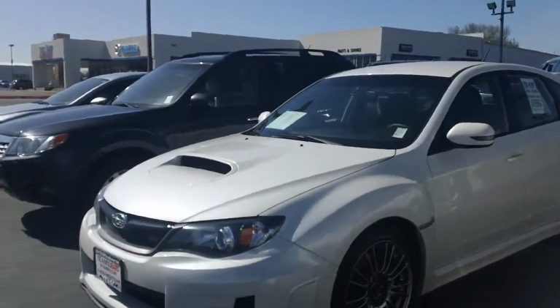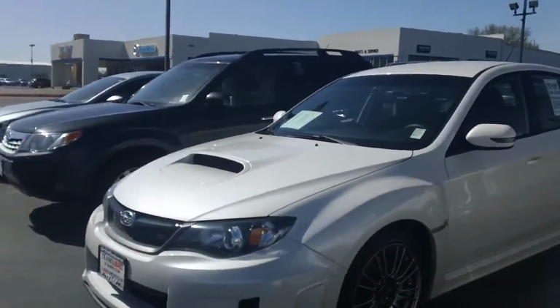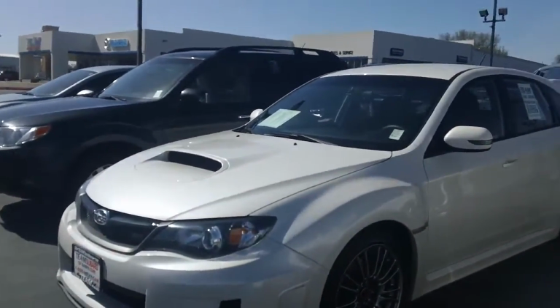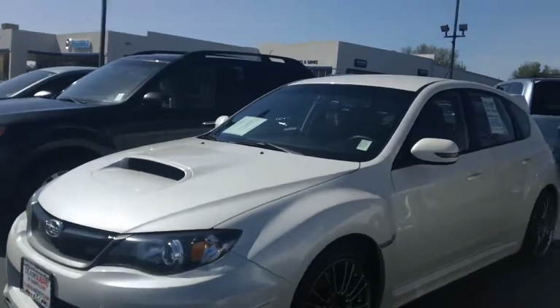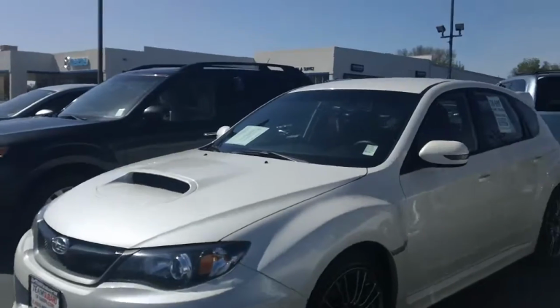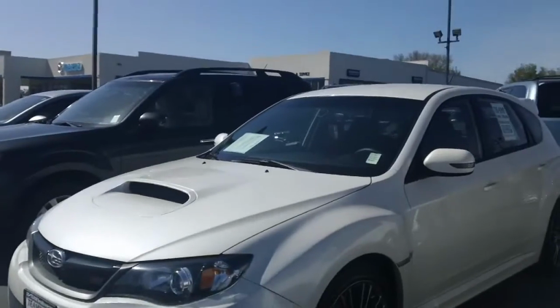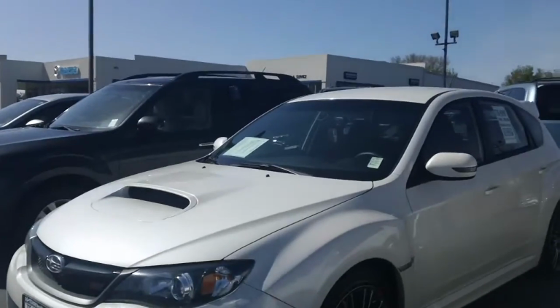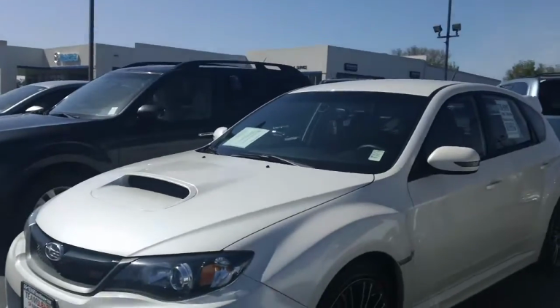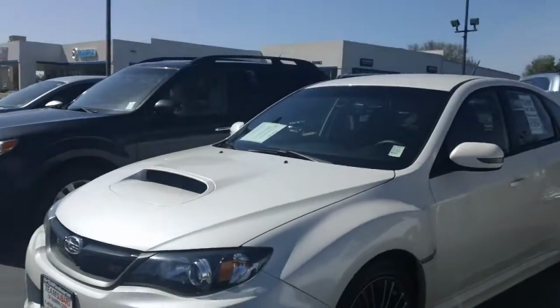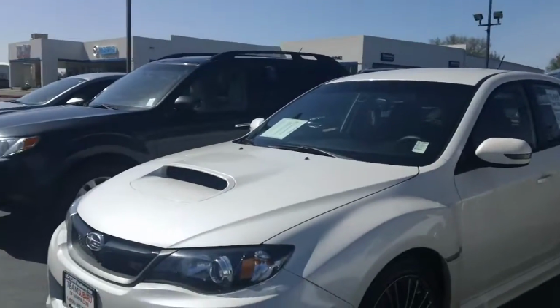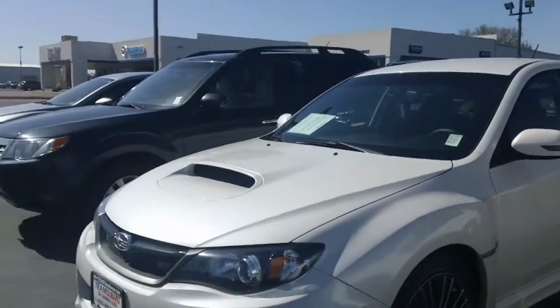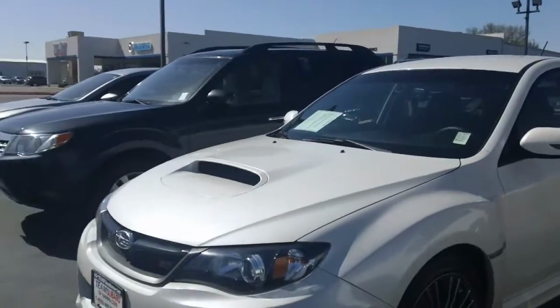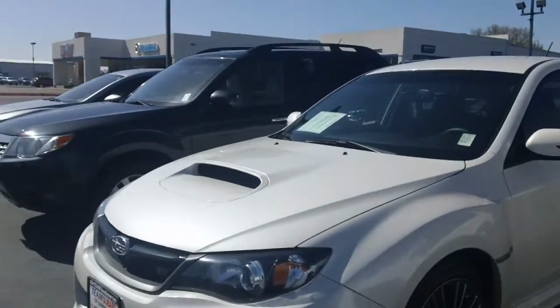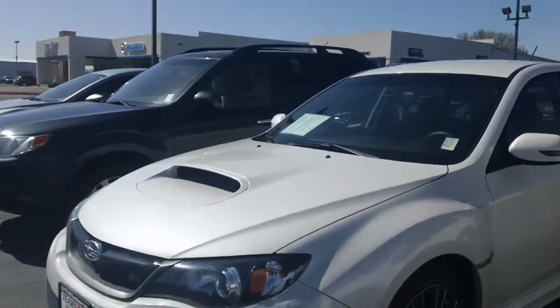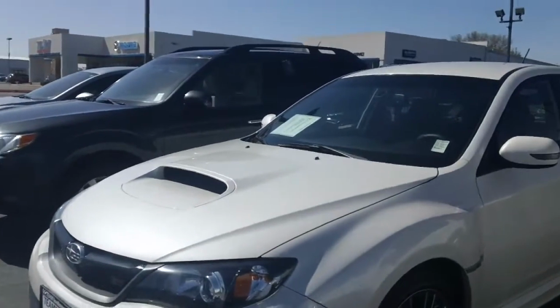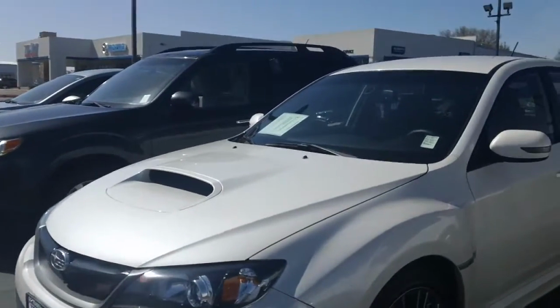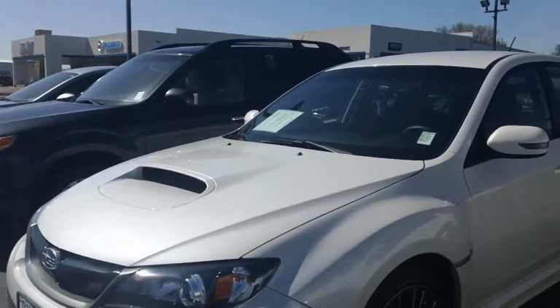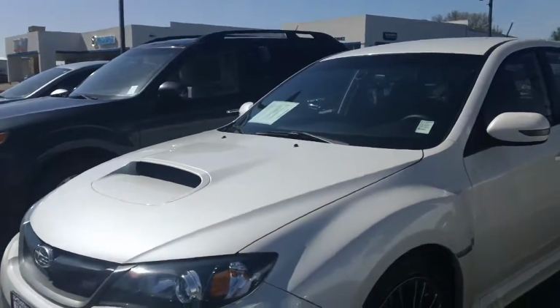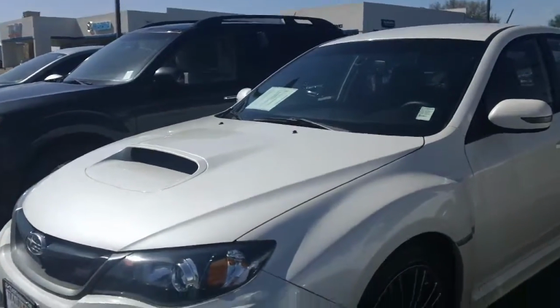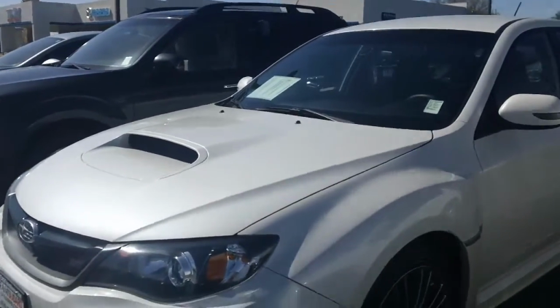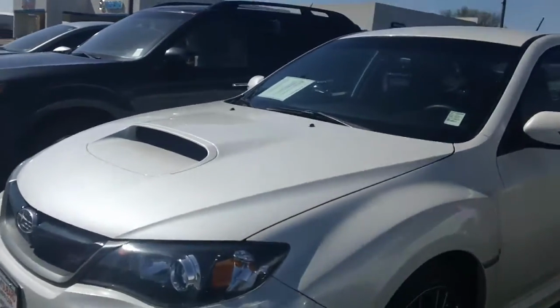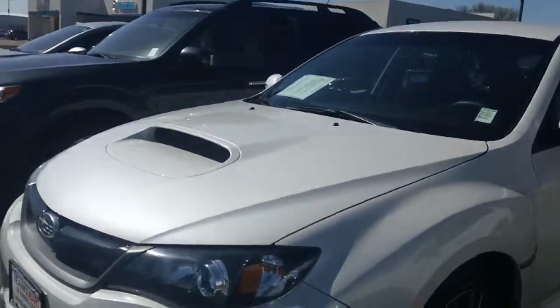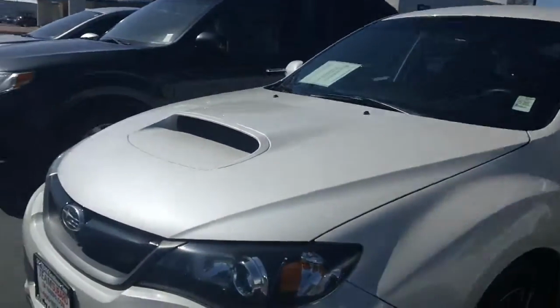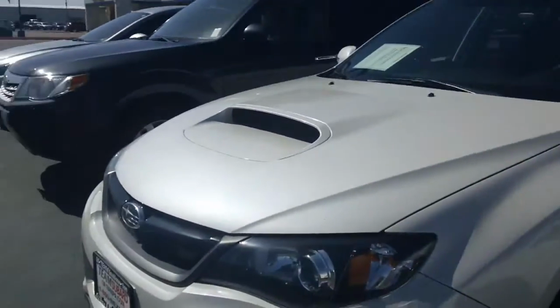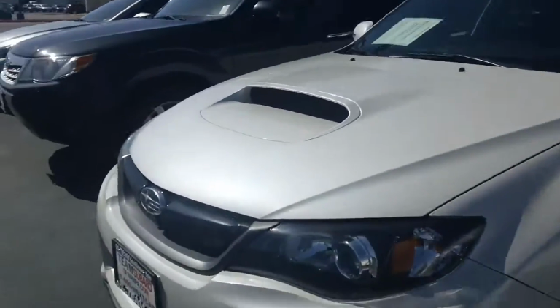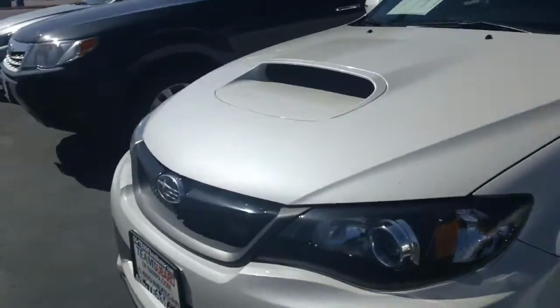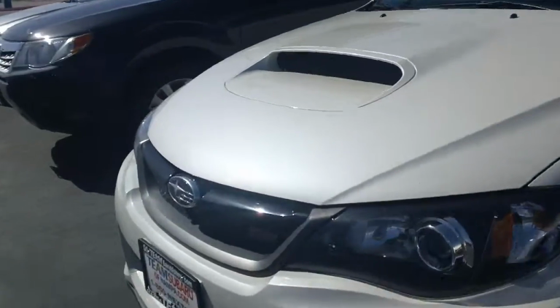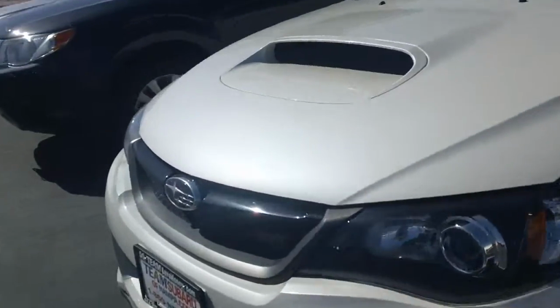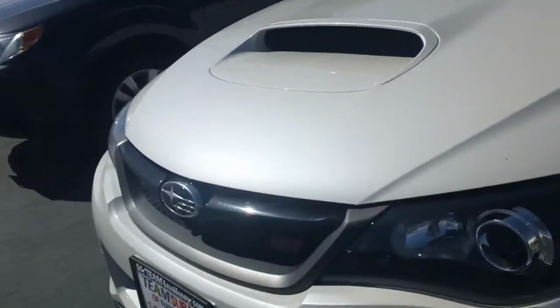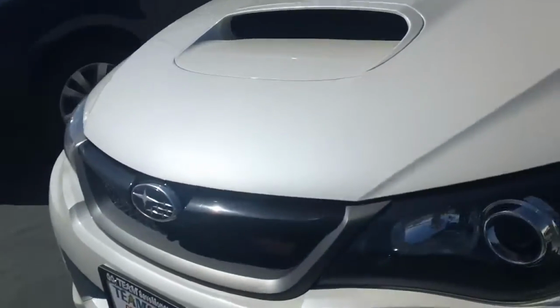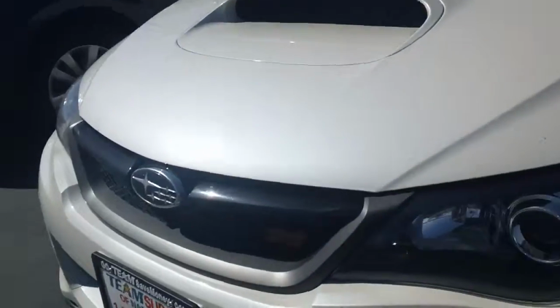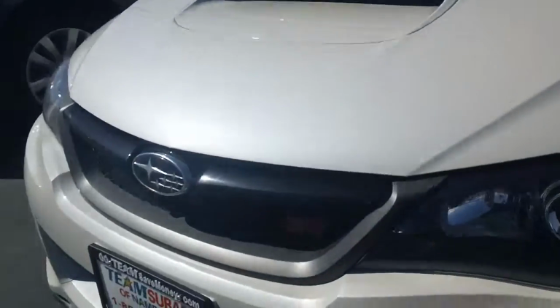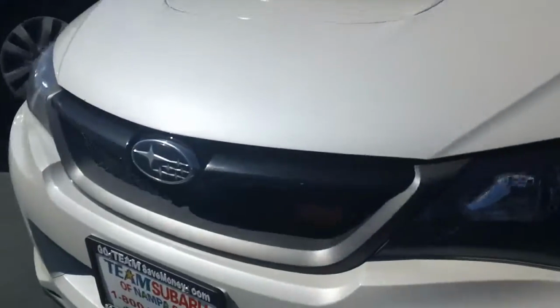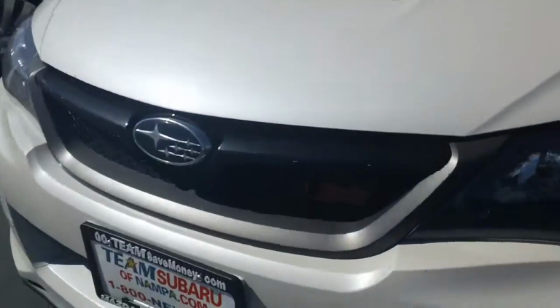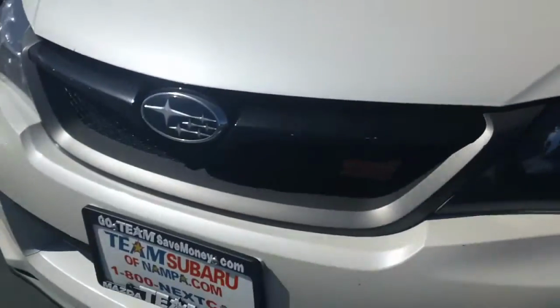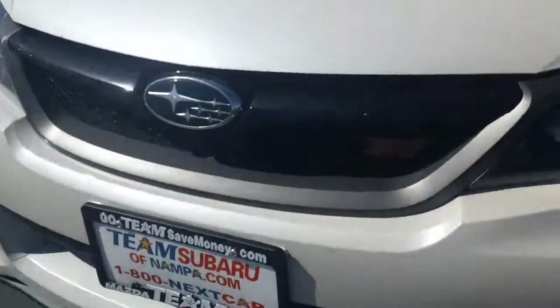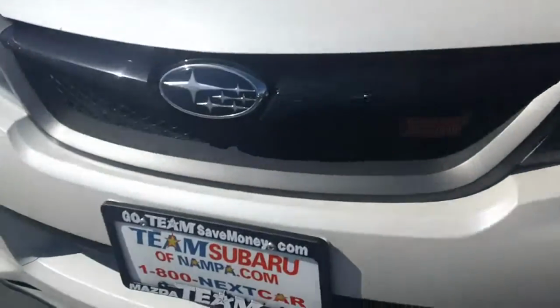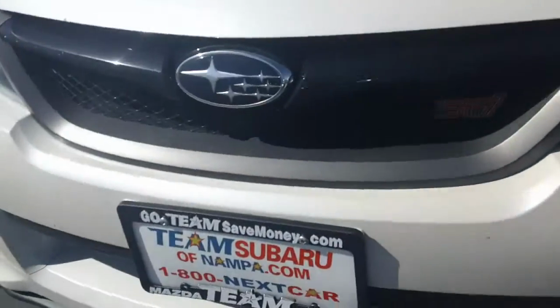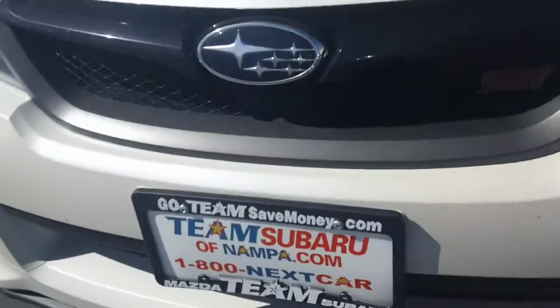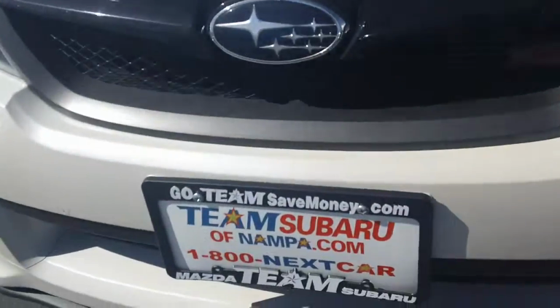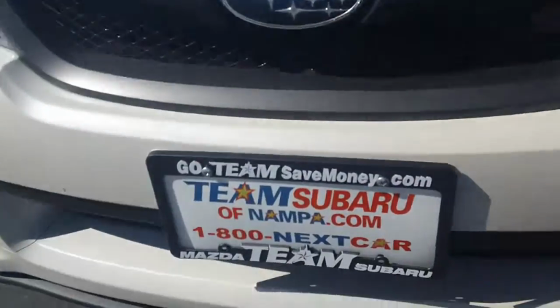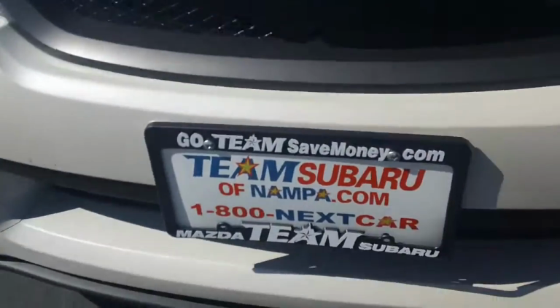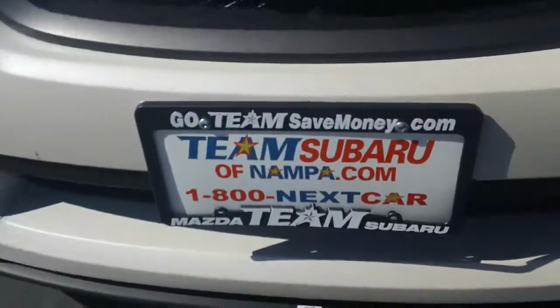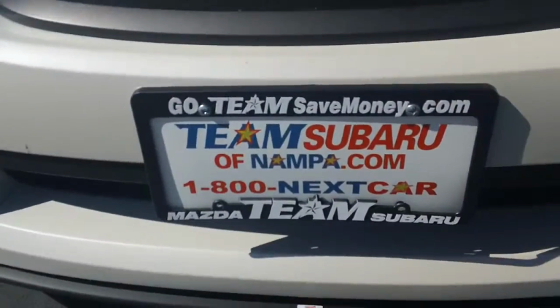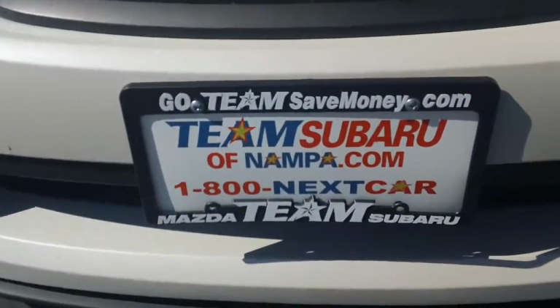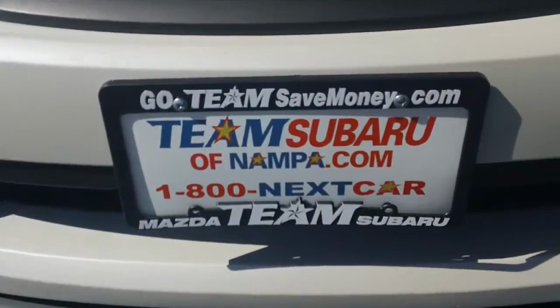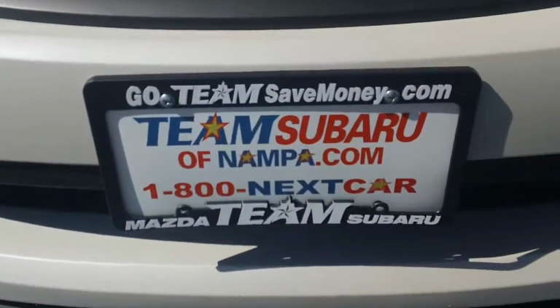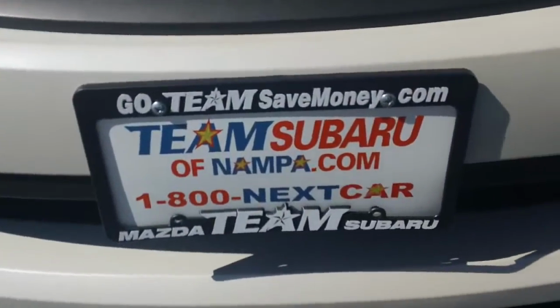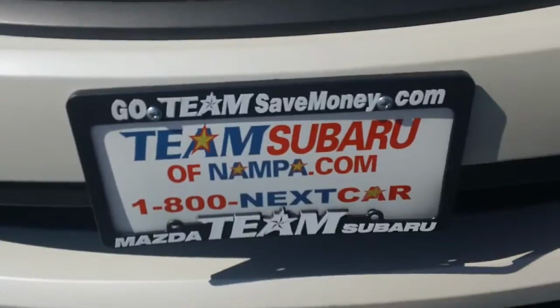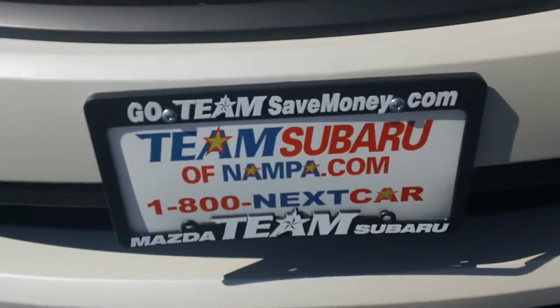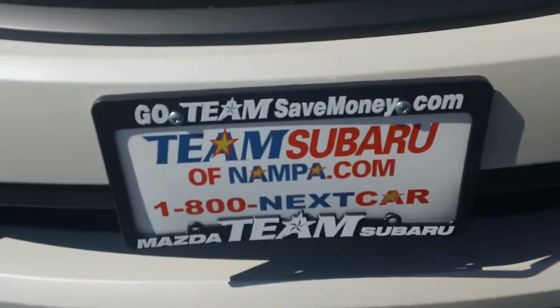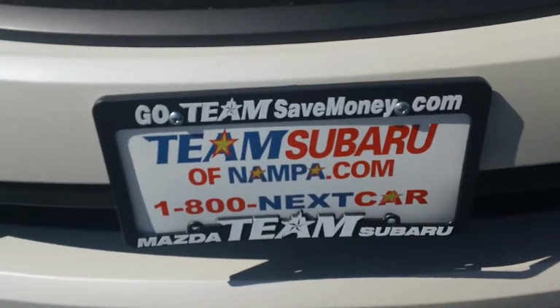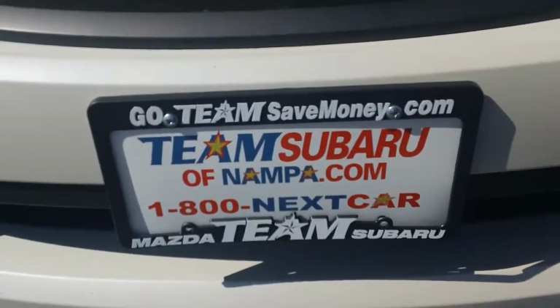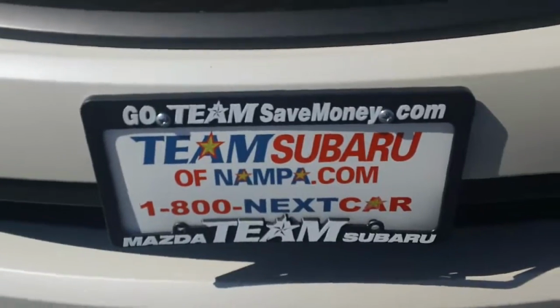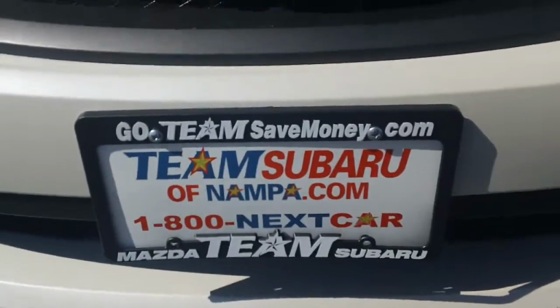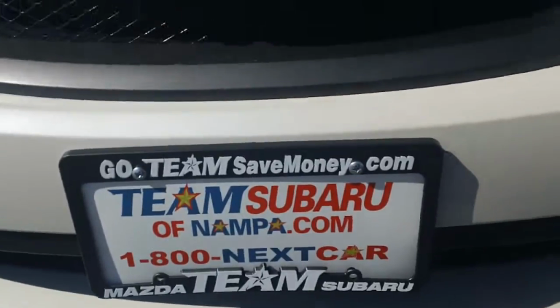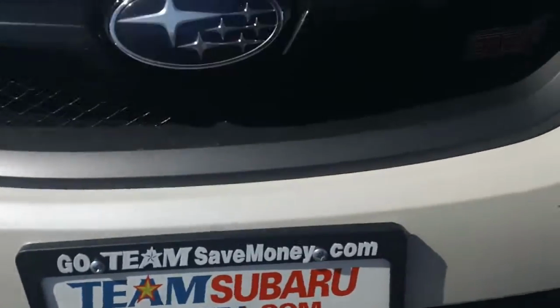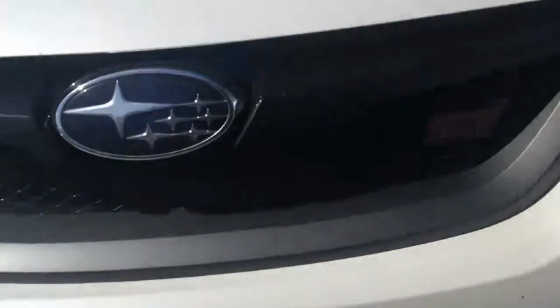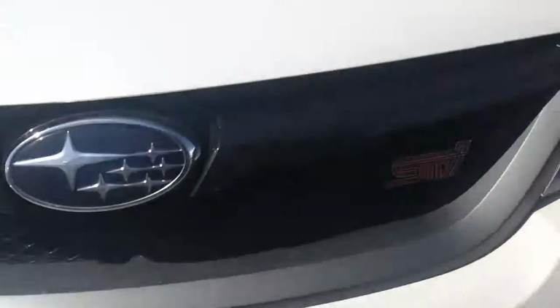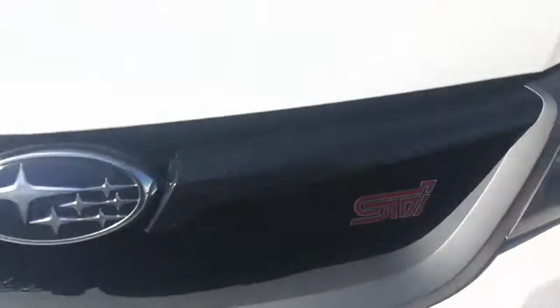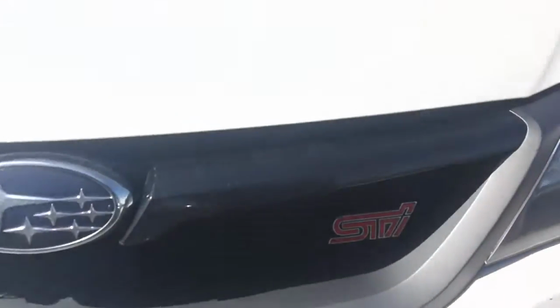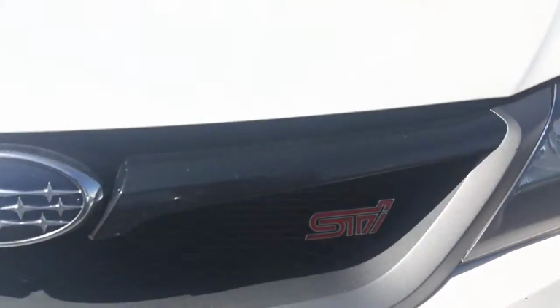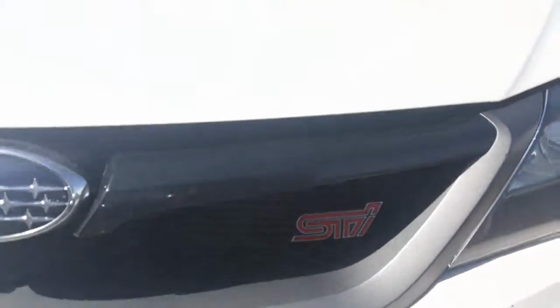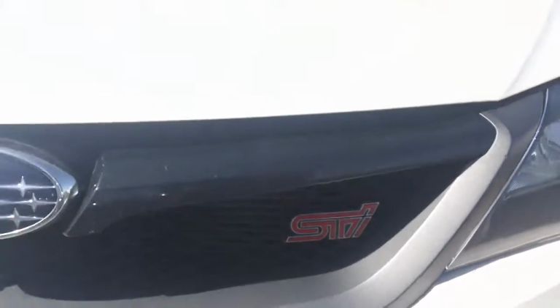2011 WRX Hatchback STI. And this is again Lisa coming to you from T-Monsta Subaru in Caldwell.